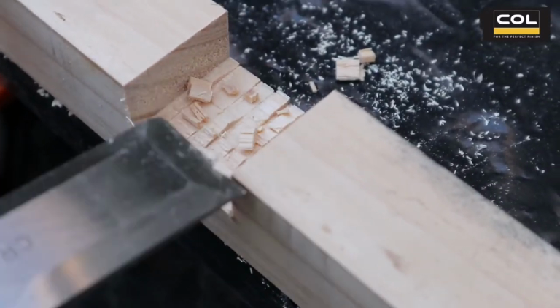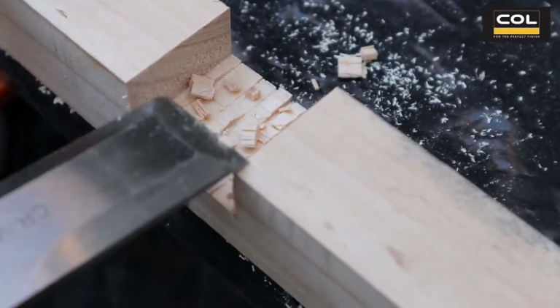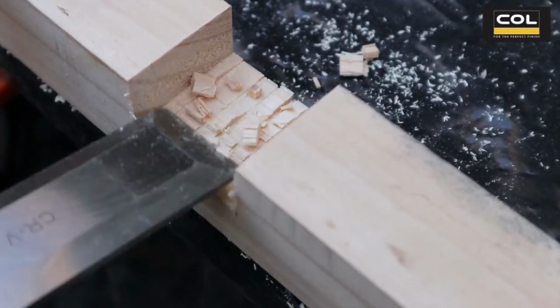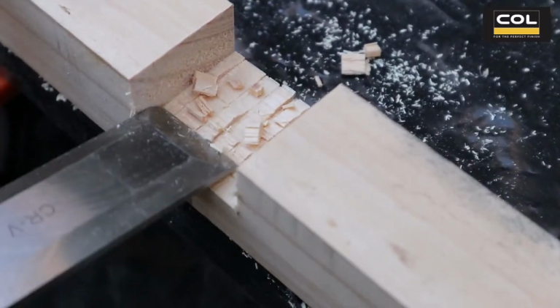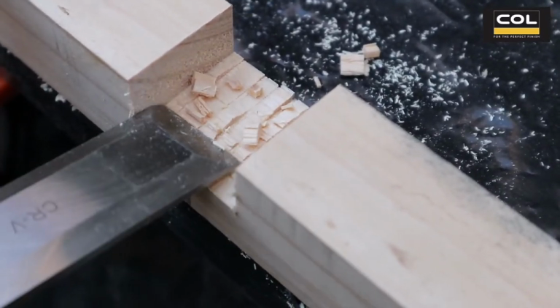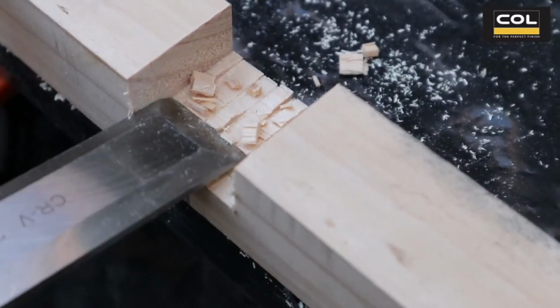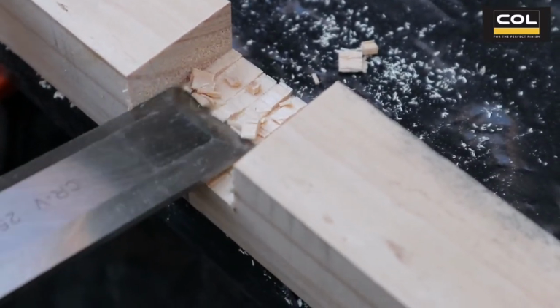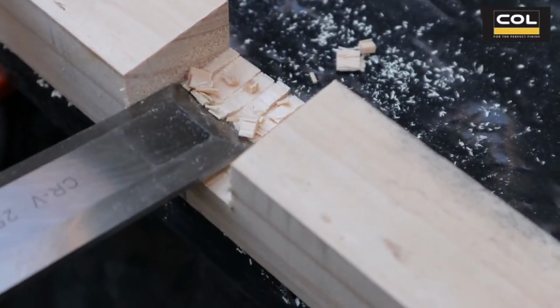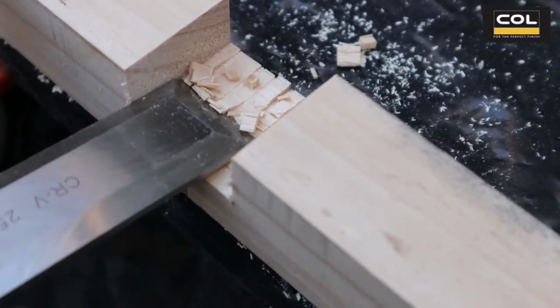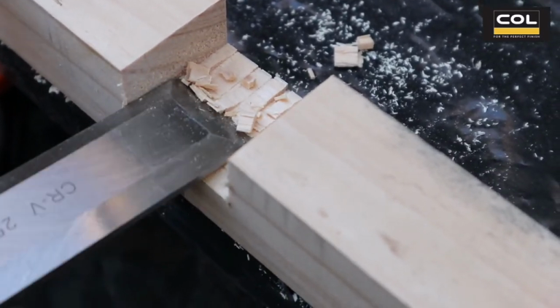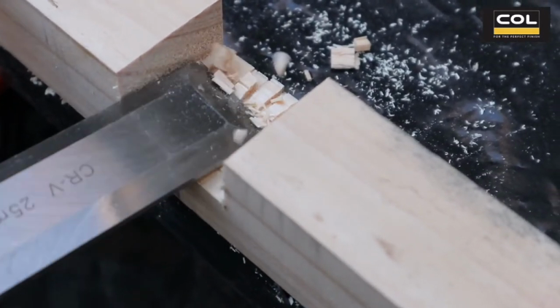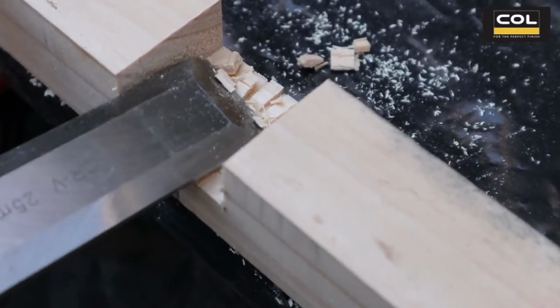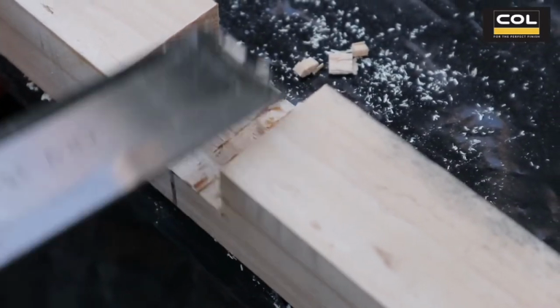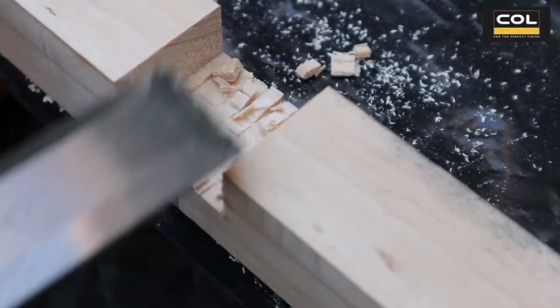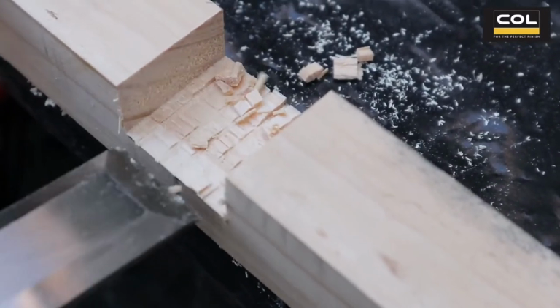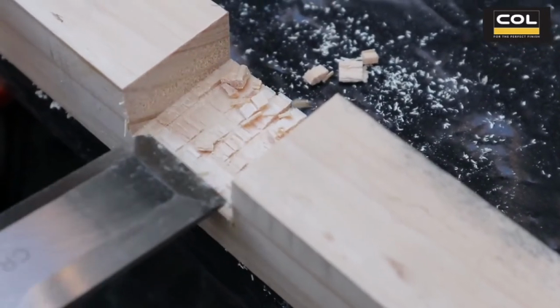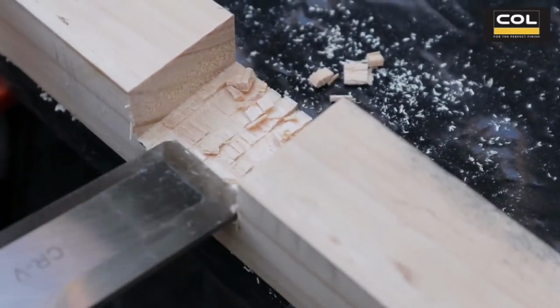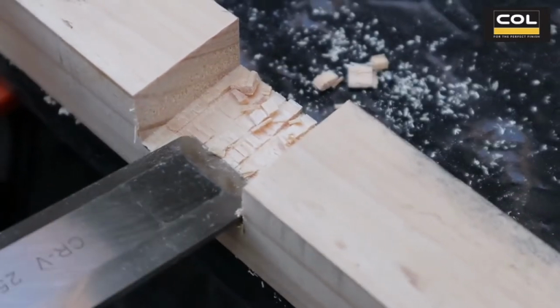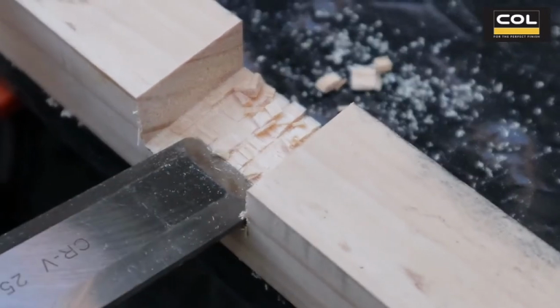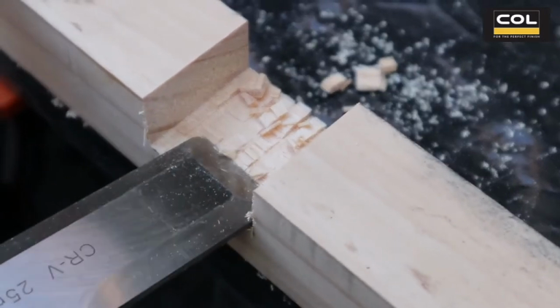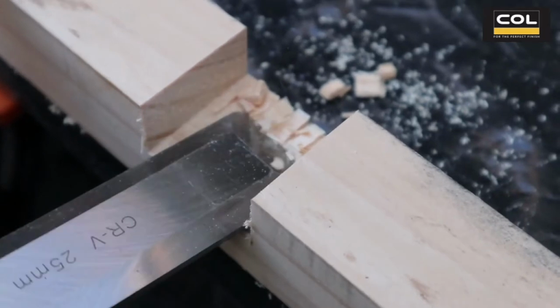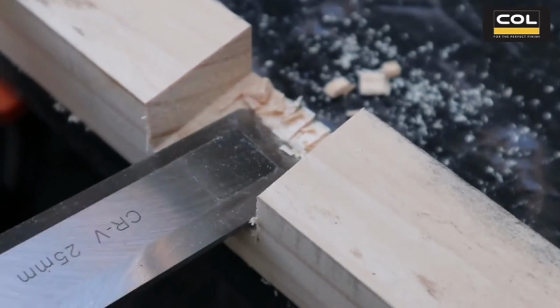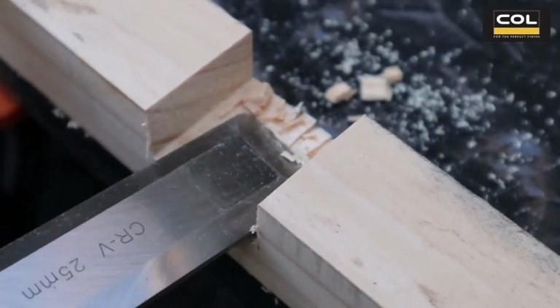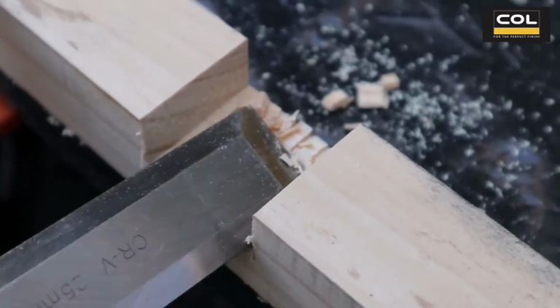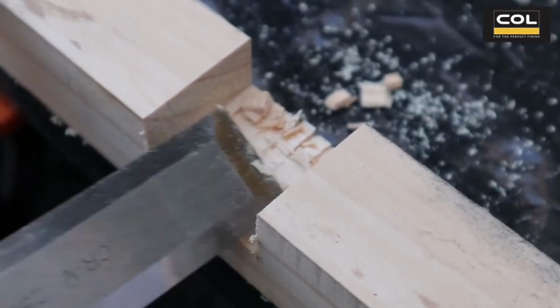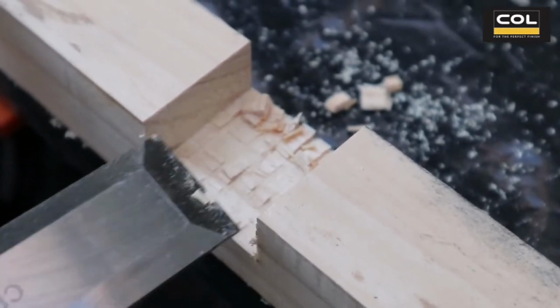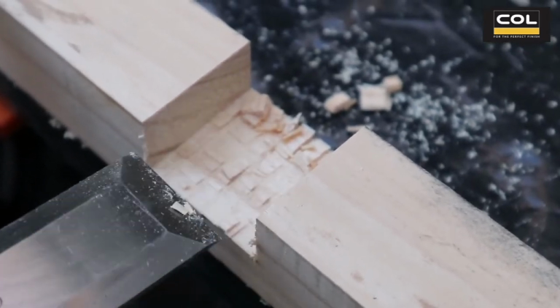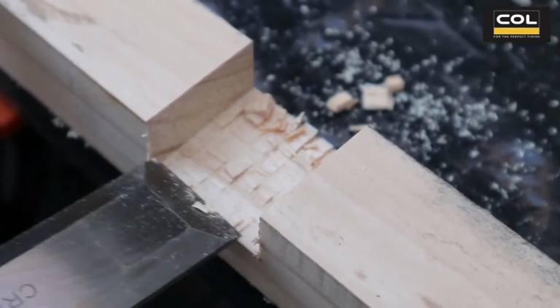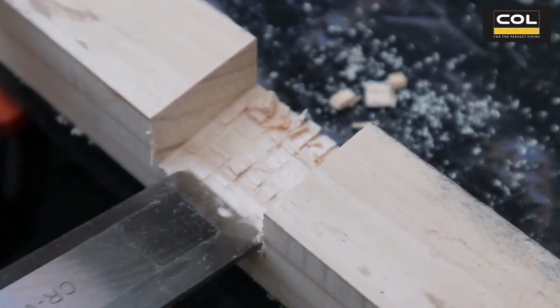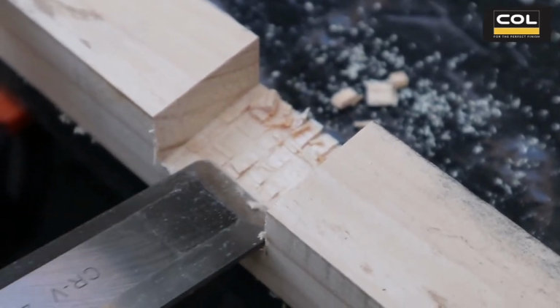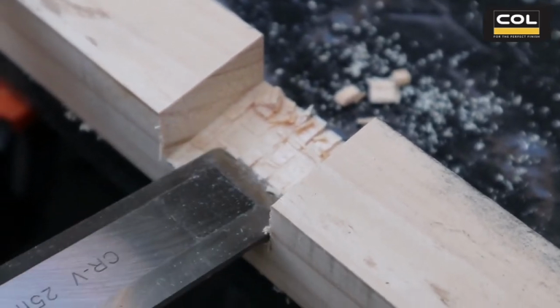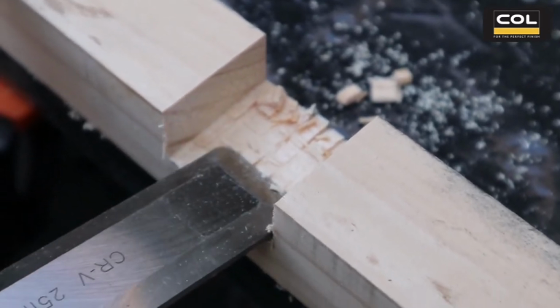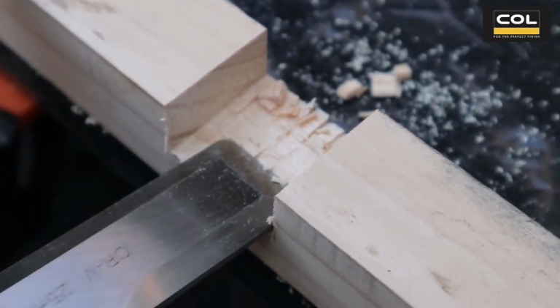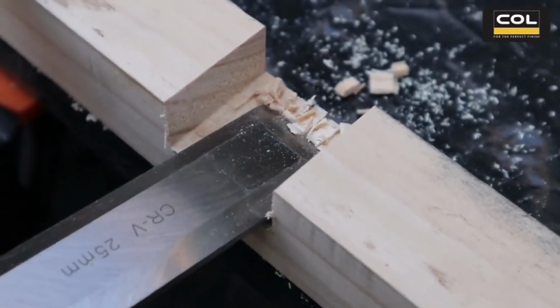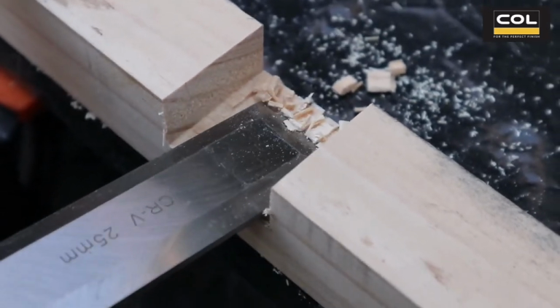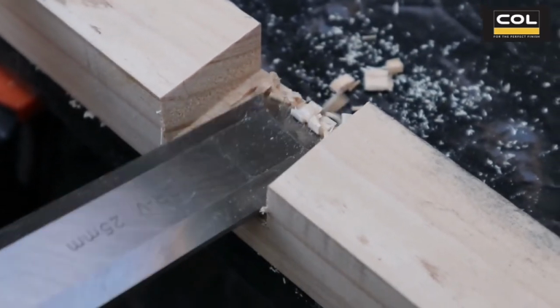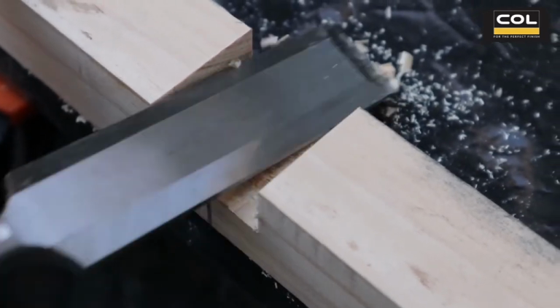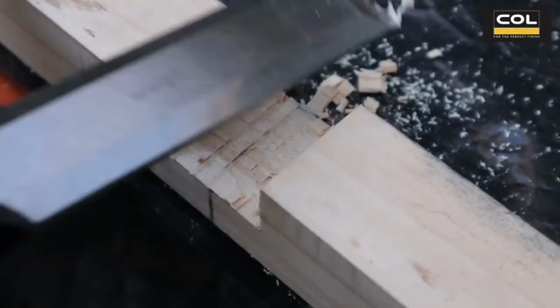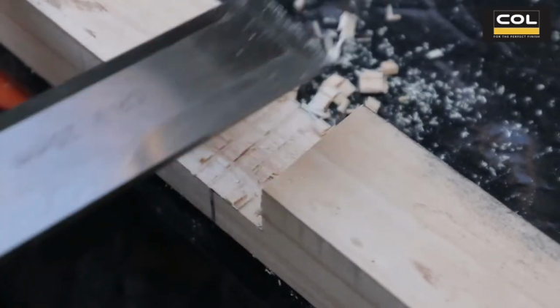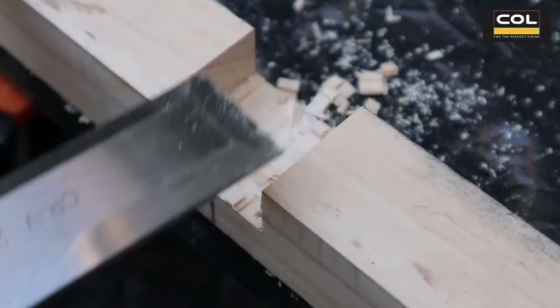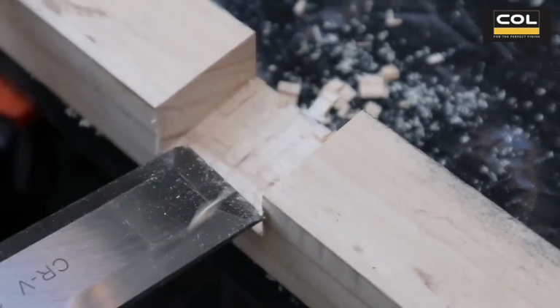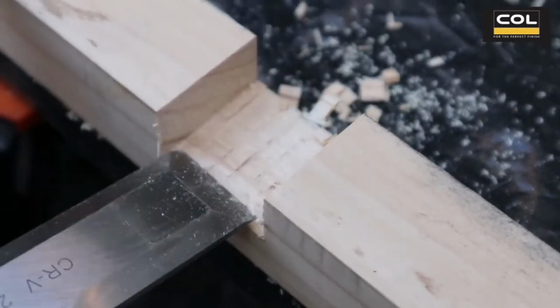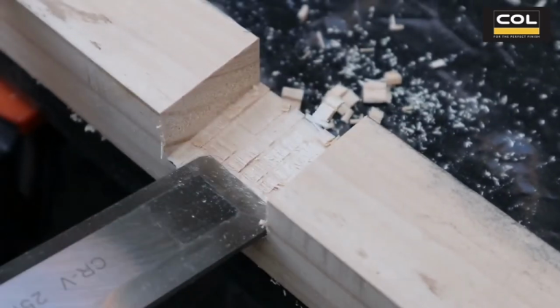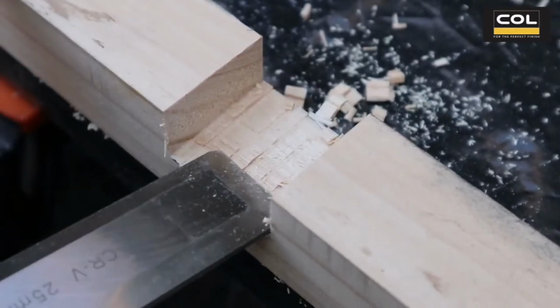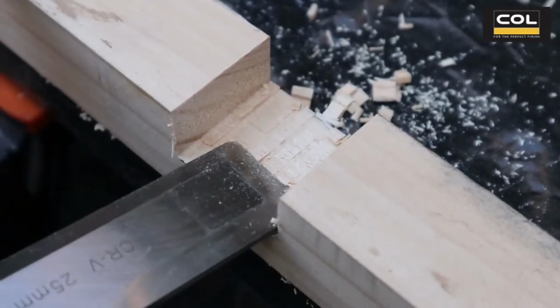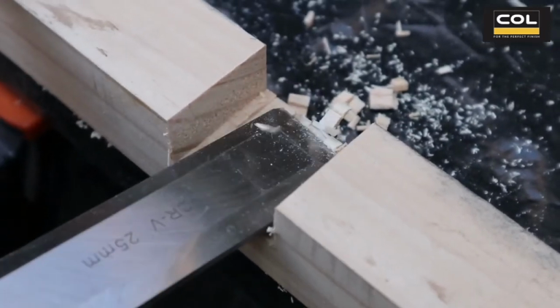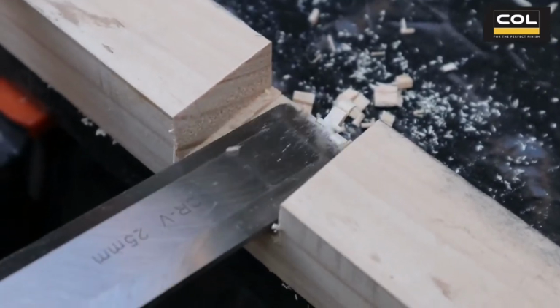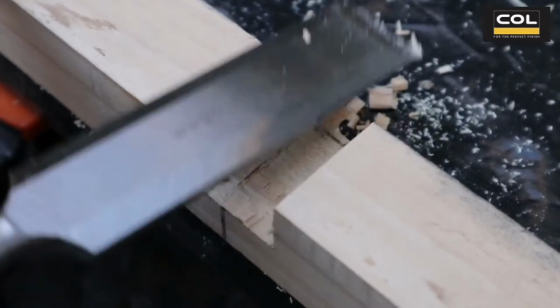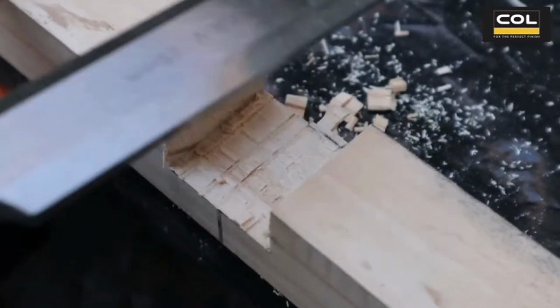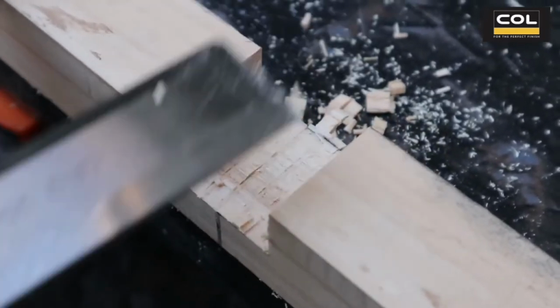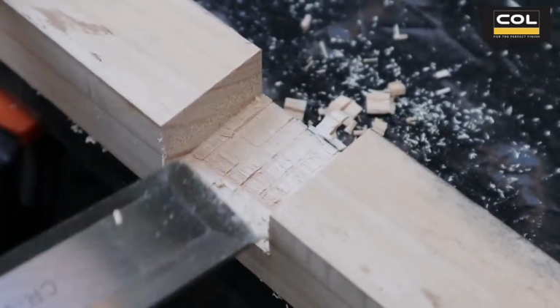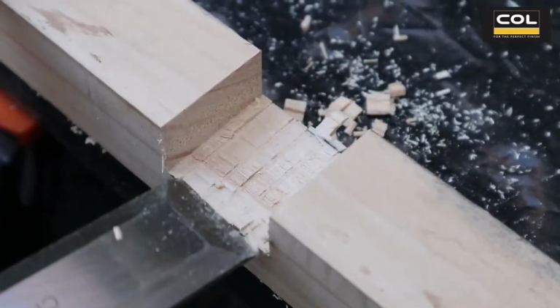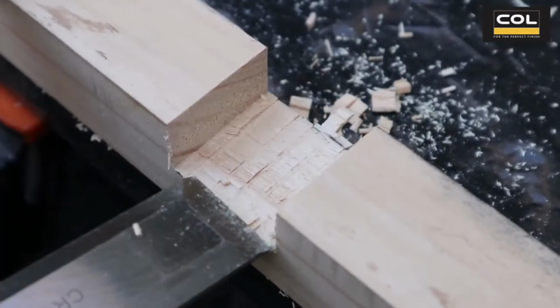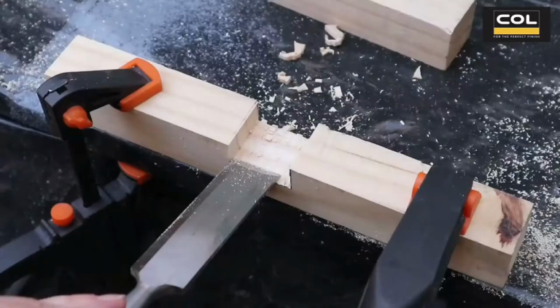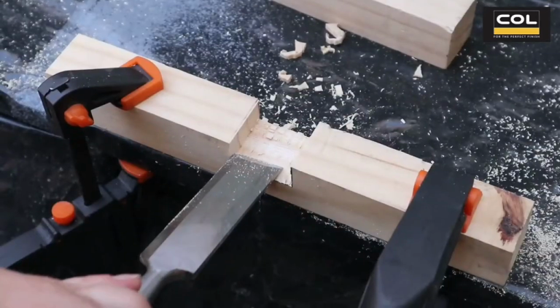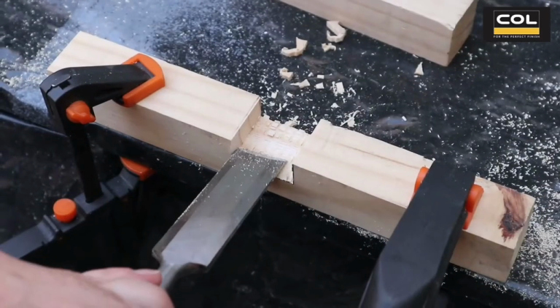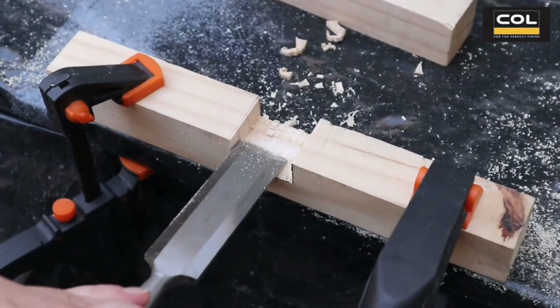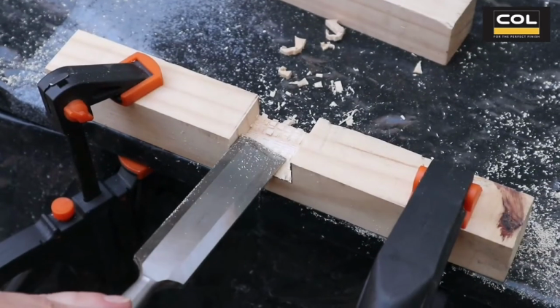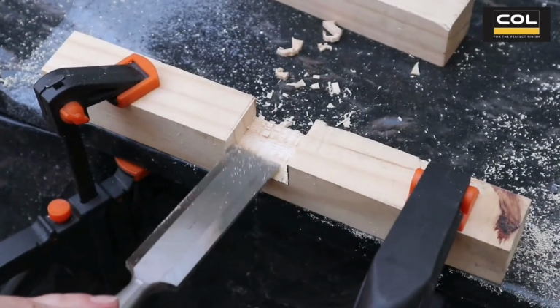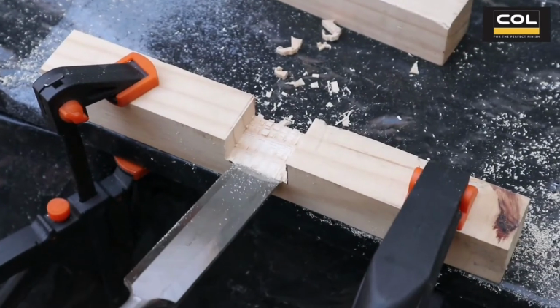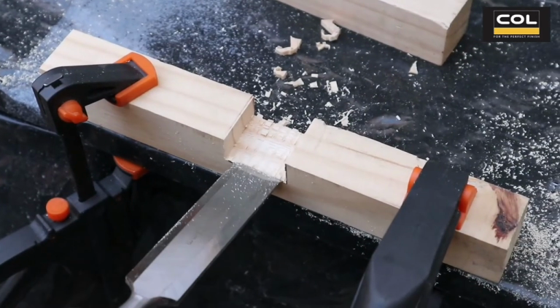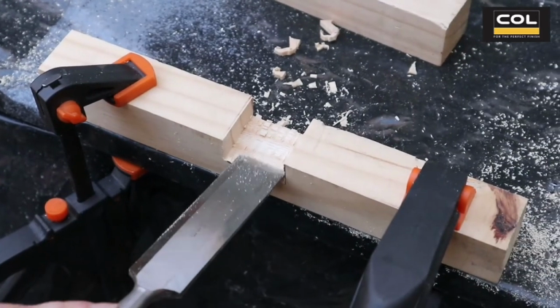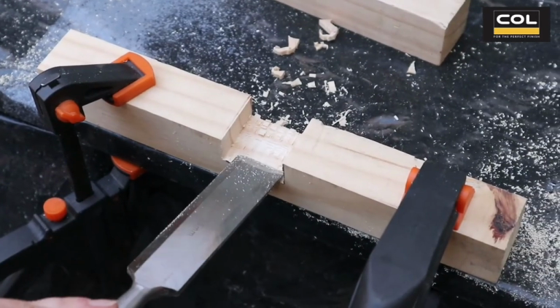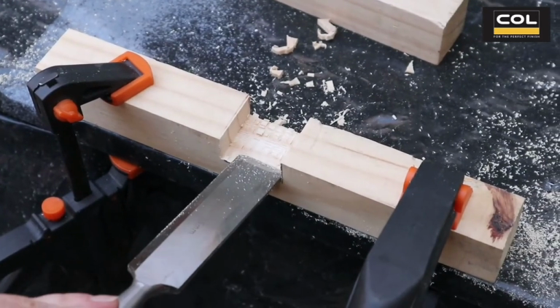Clamp down your wood and you can use the chisel at a side angle to gently scrape off all the bumpy bits and make it as smooth as possible.